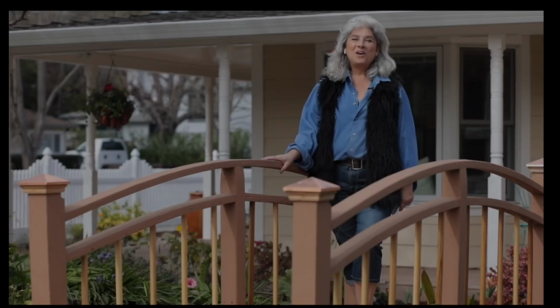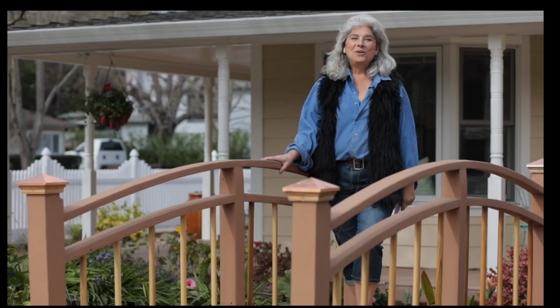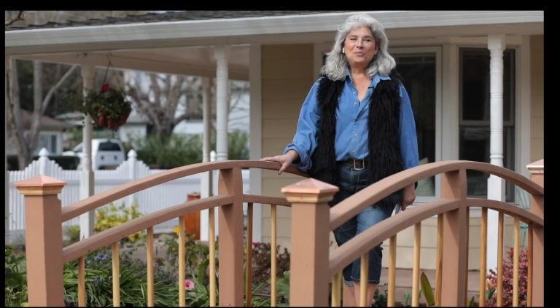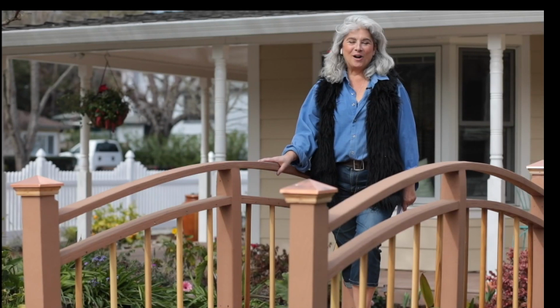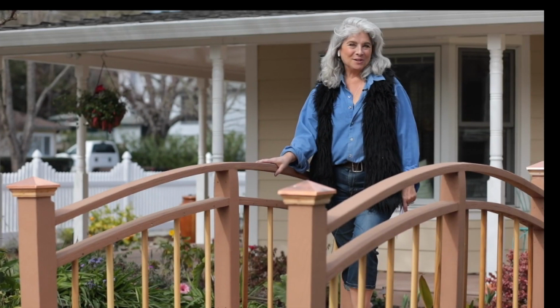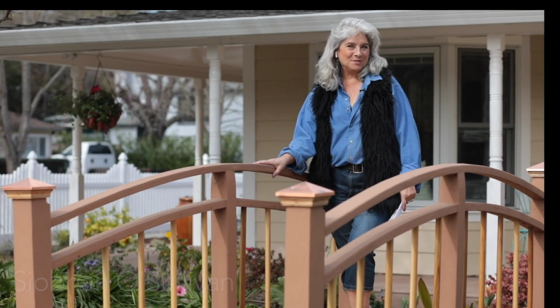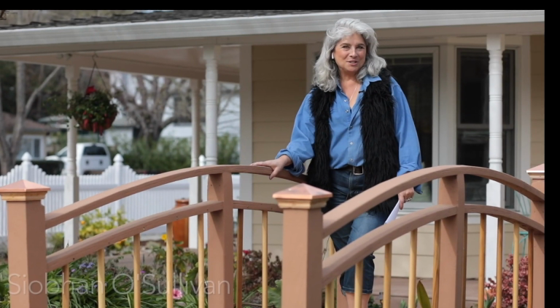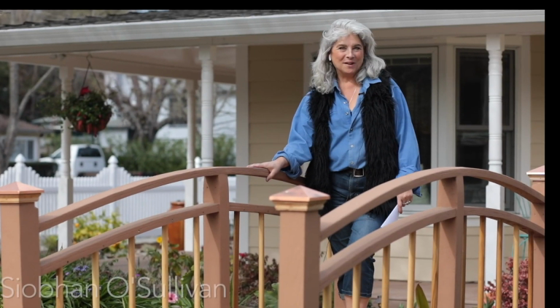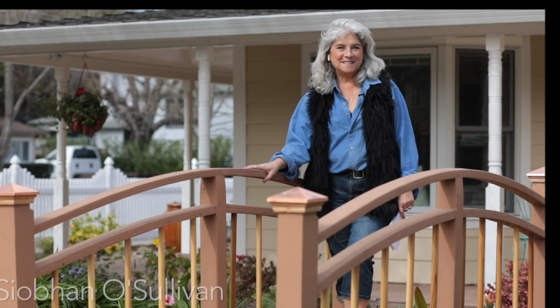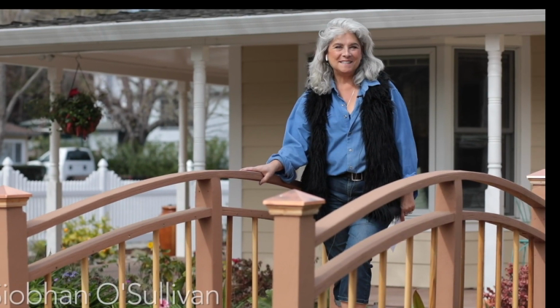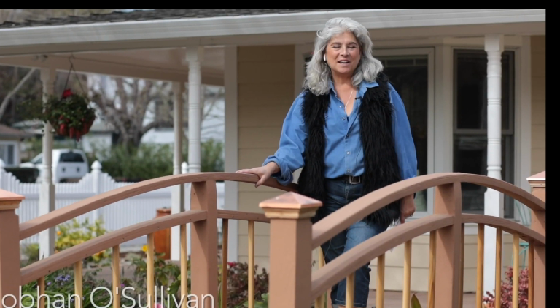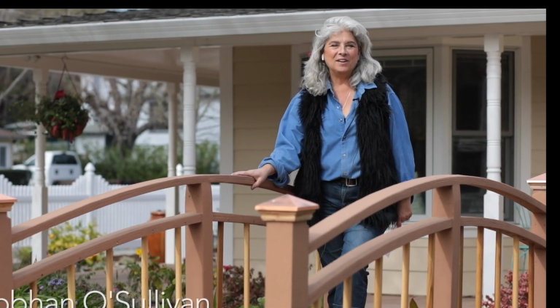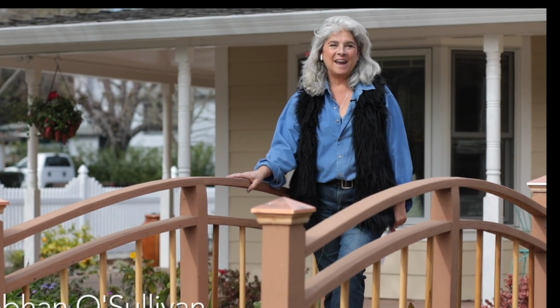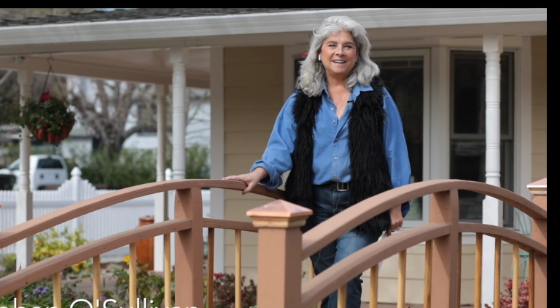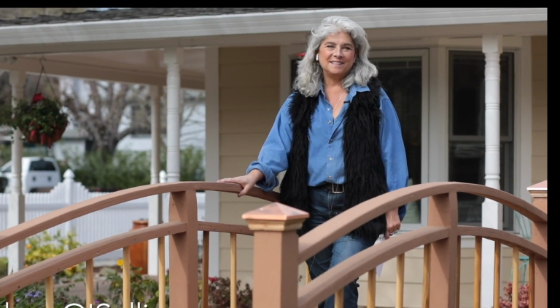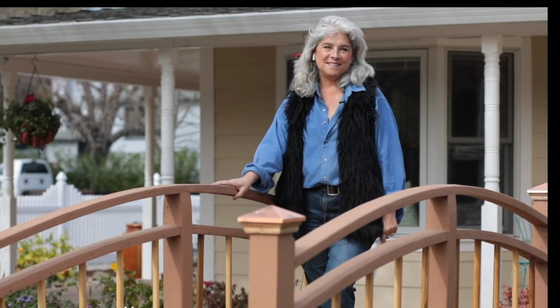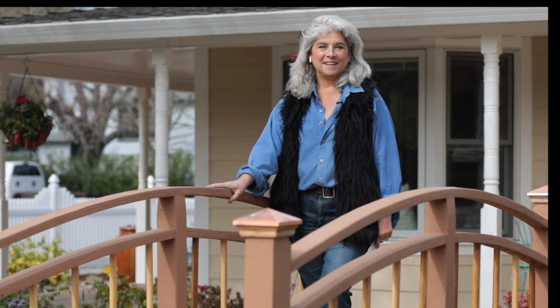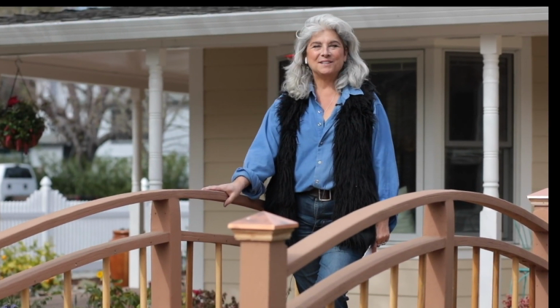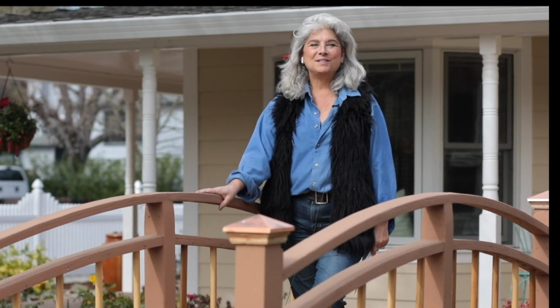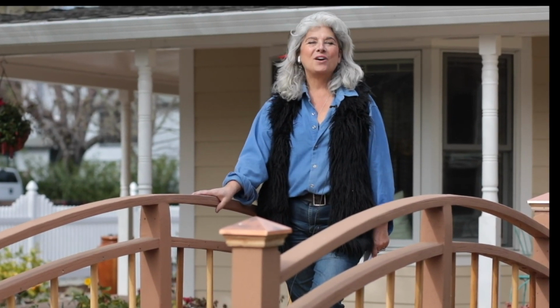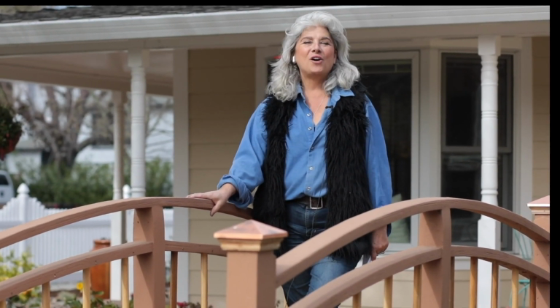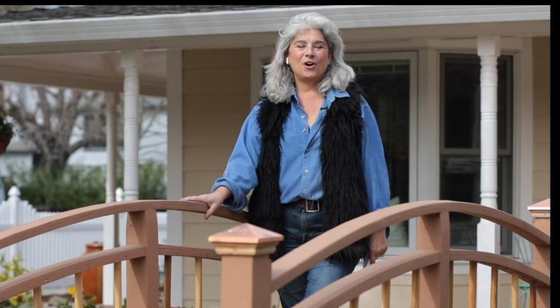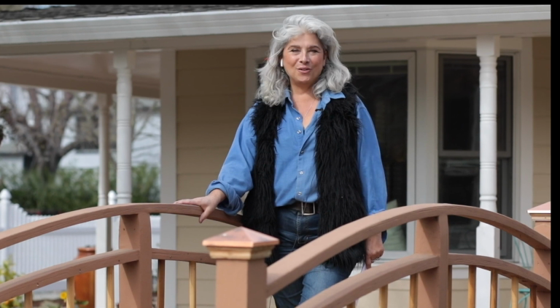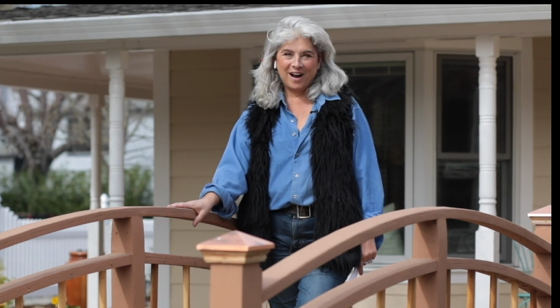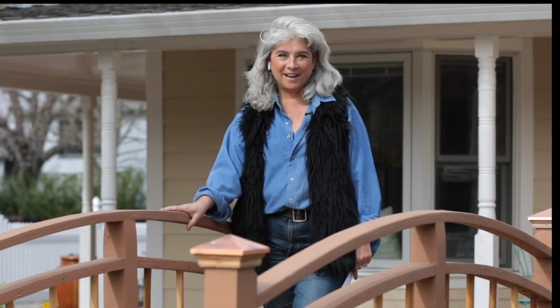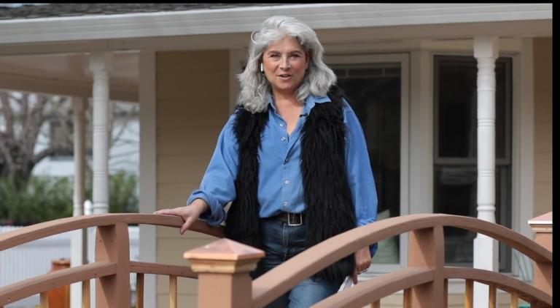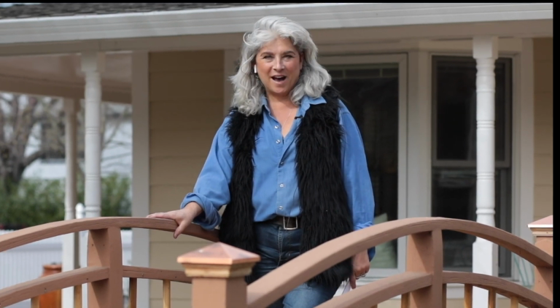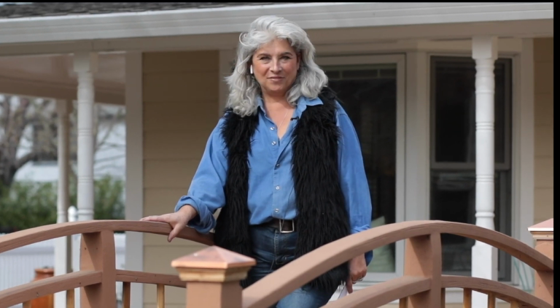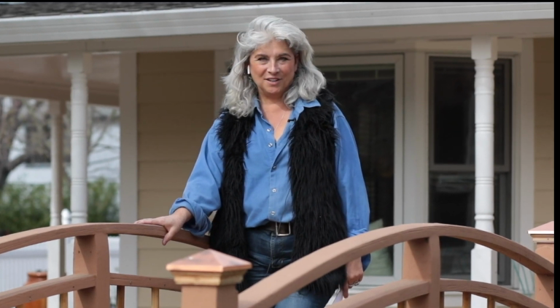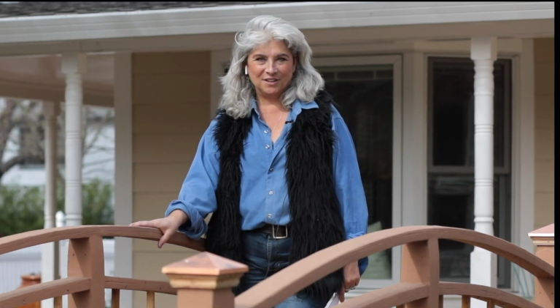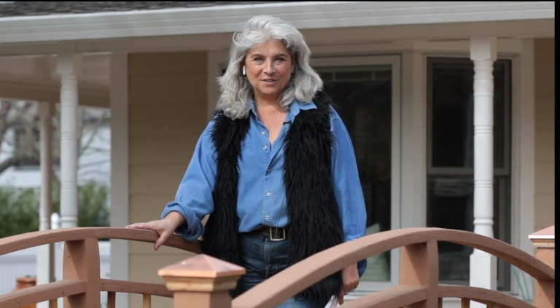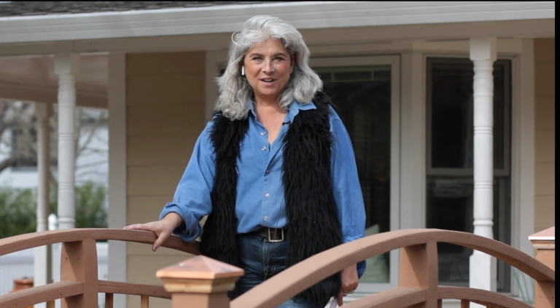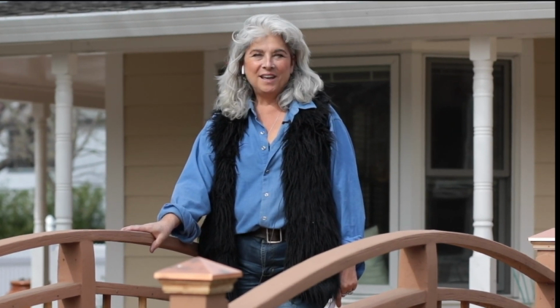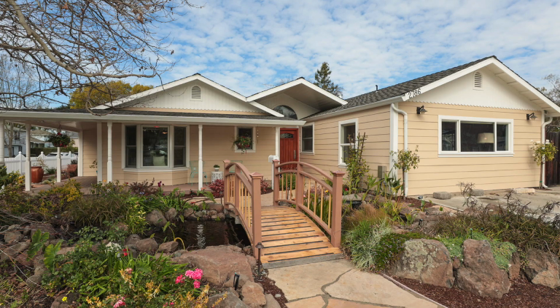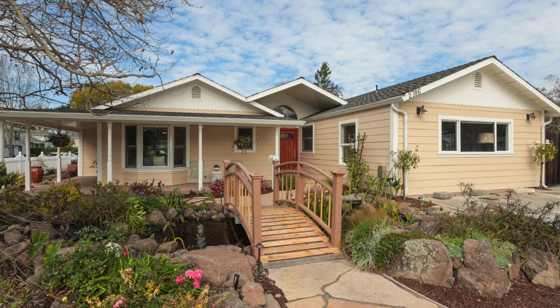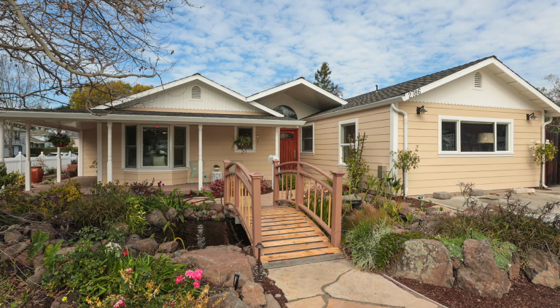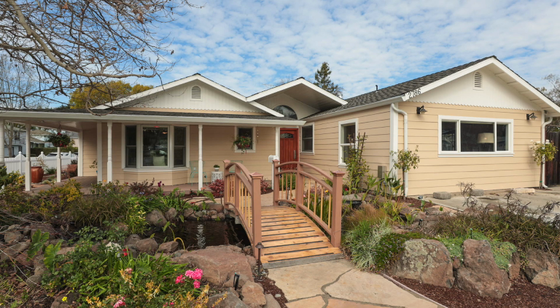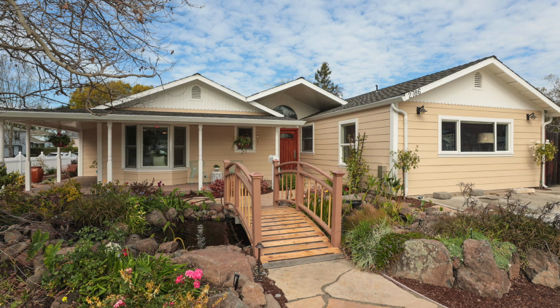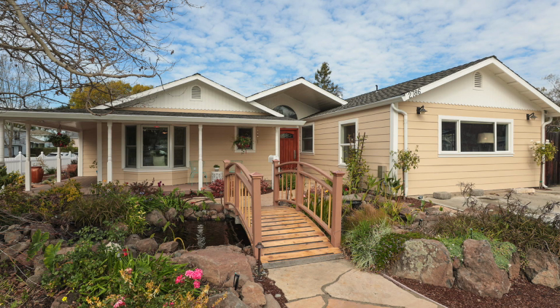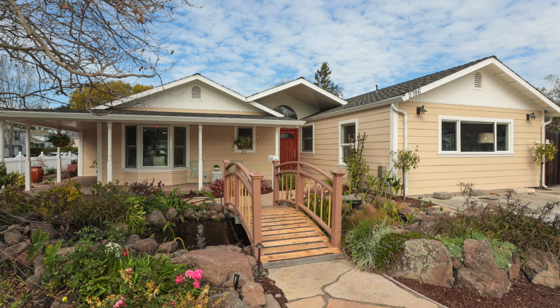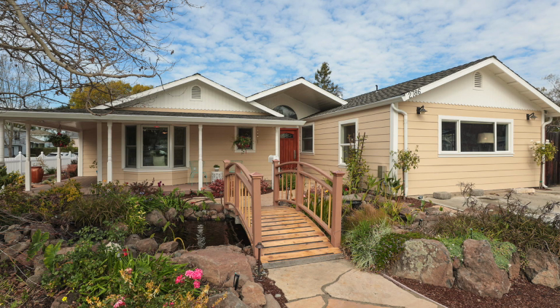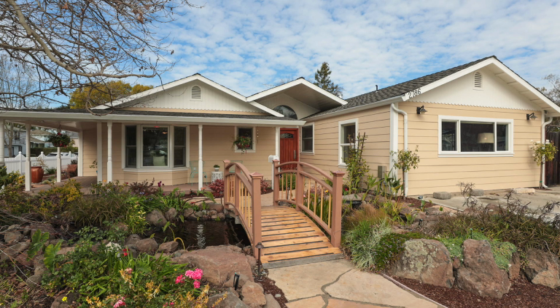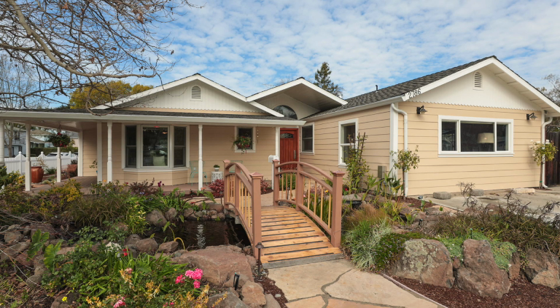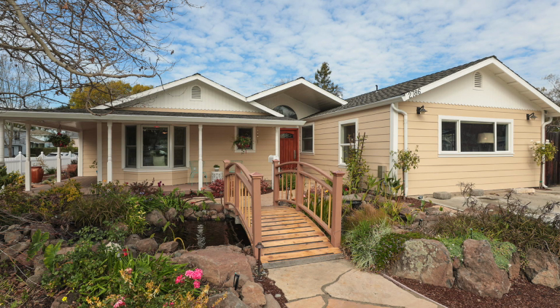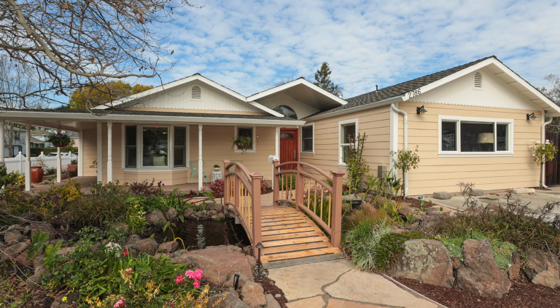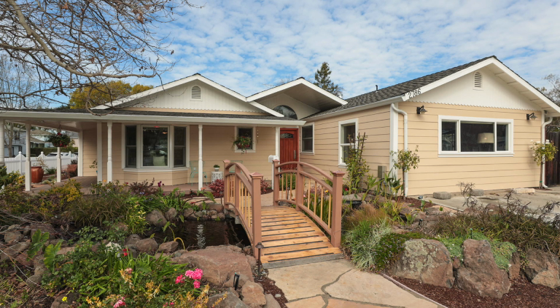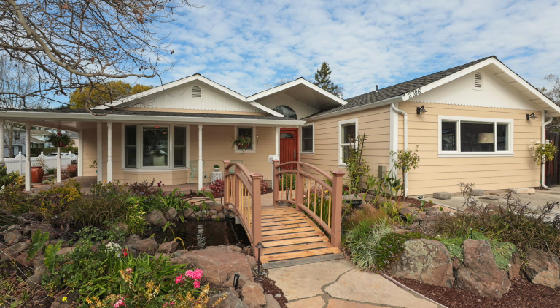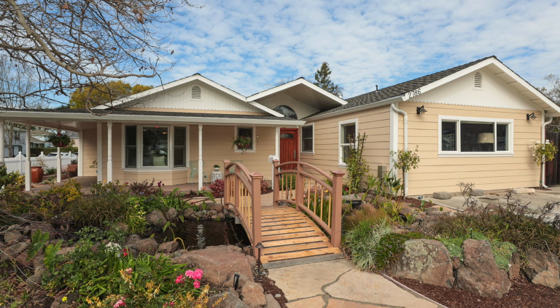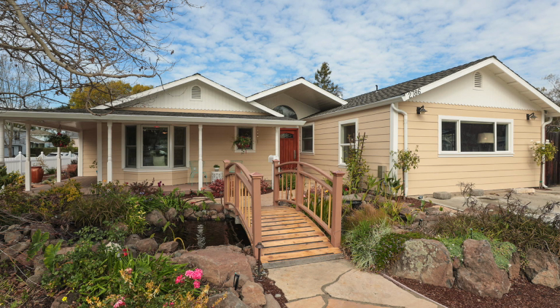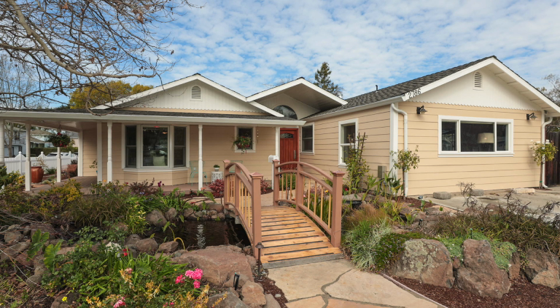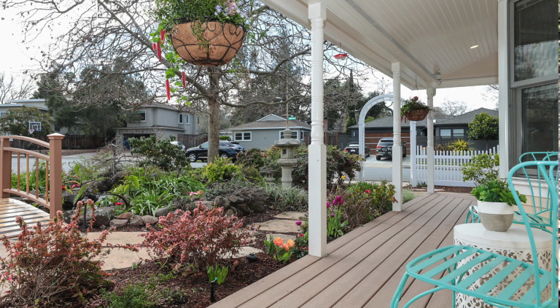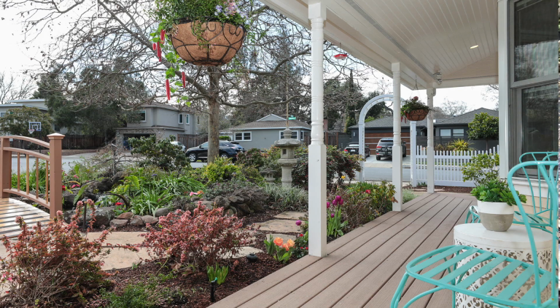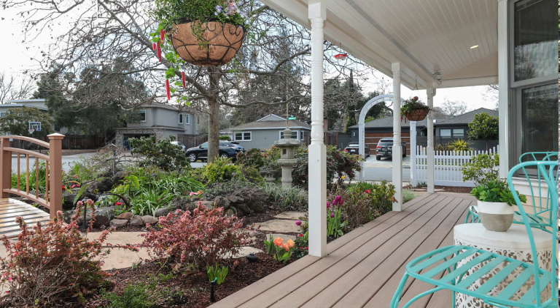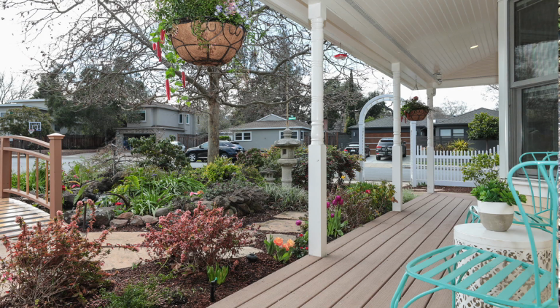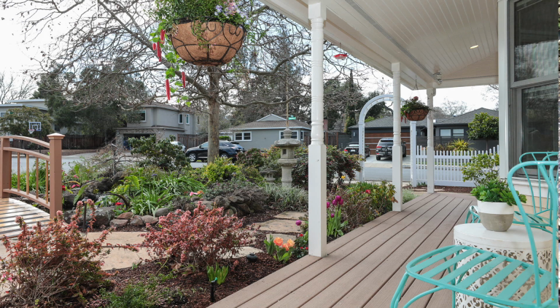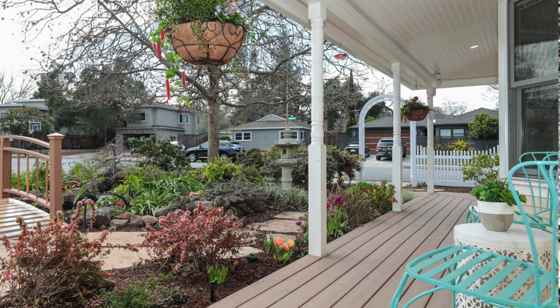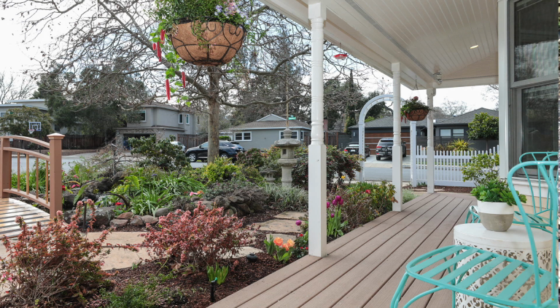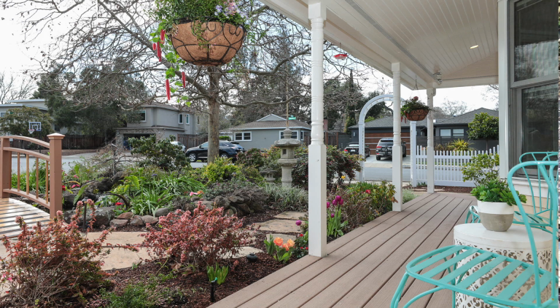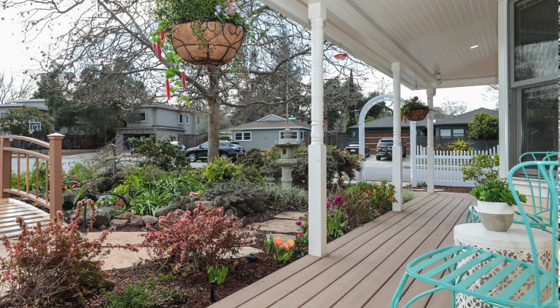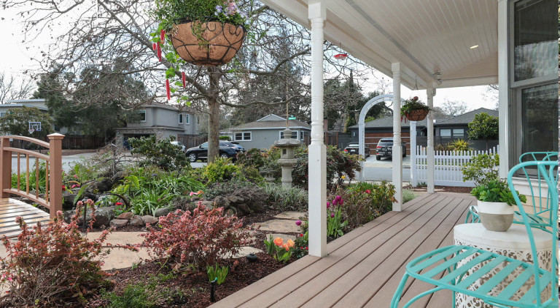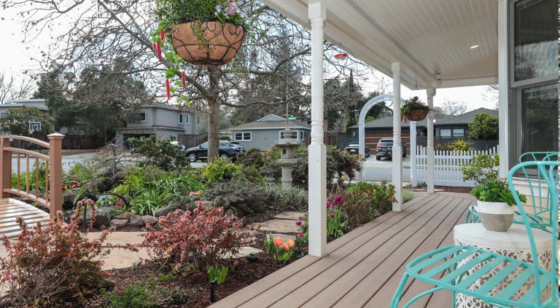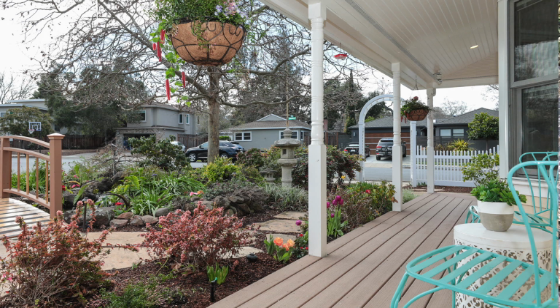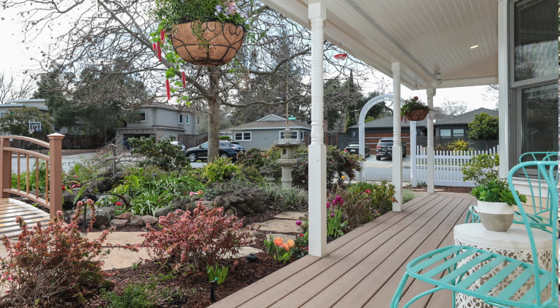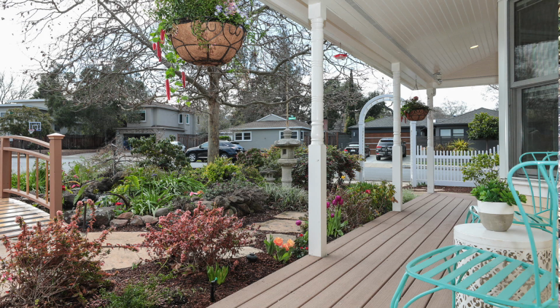Welcome to 2786 Ohio Avenue in the sought-after neighborhood of Woodside Plaza in Redwood City.